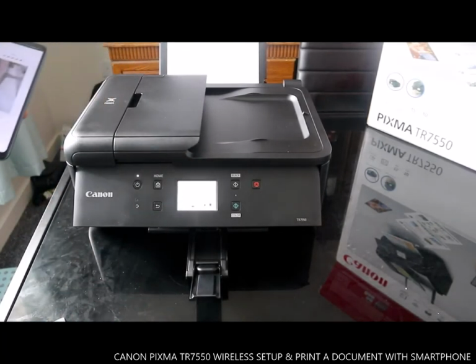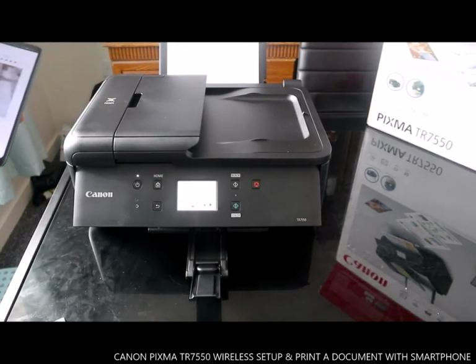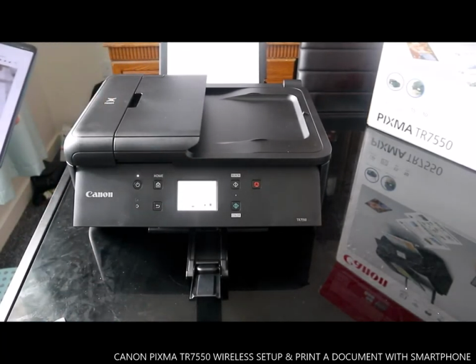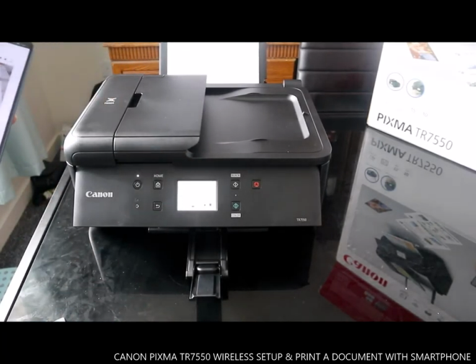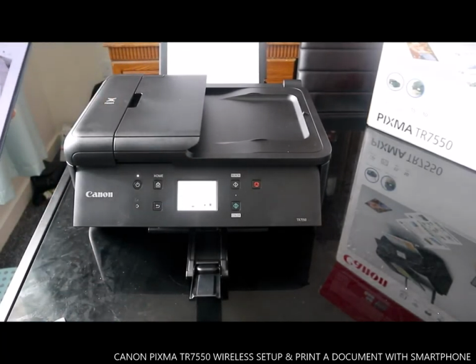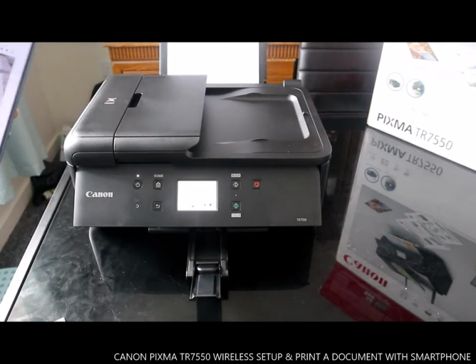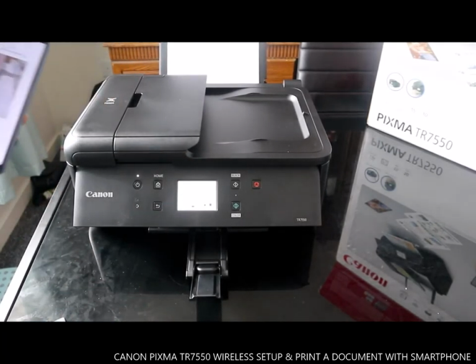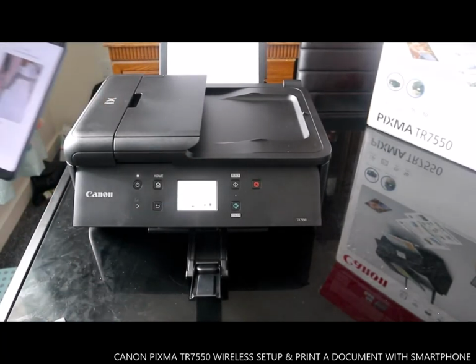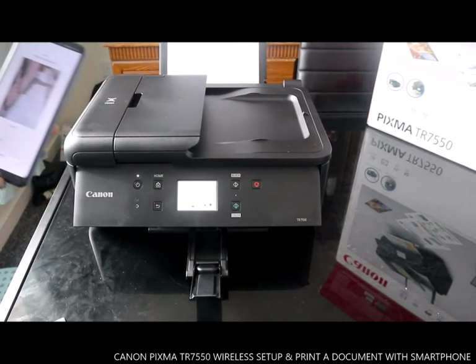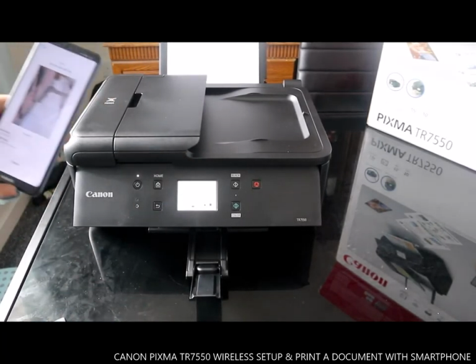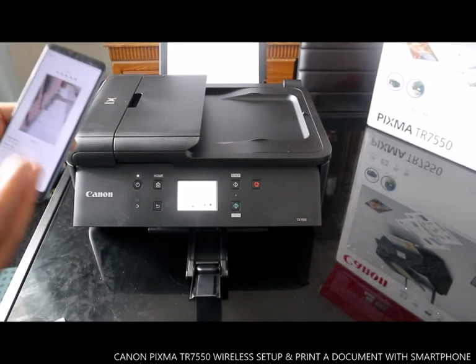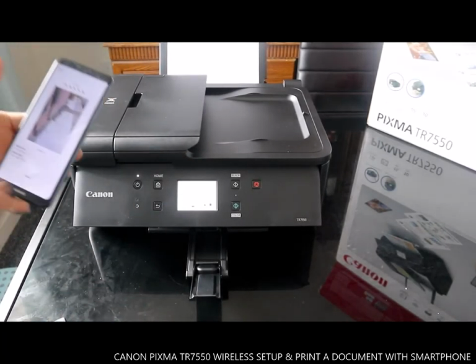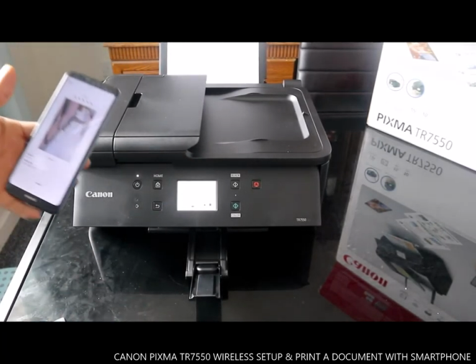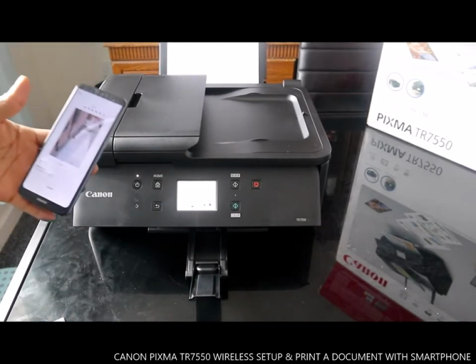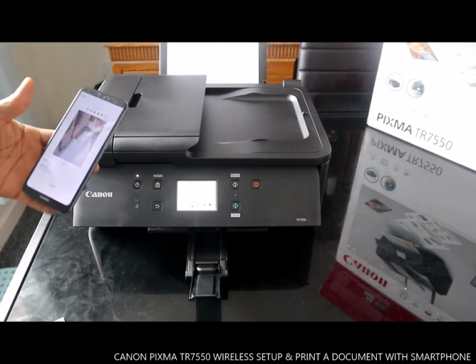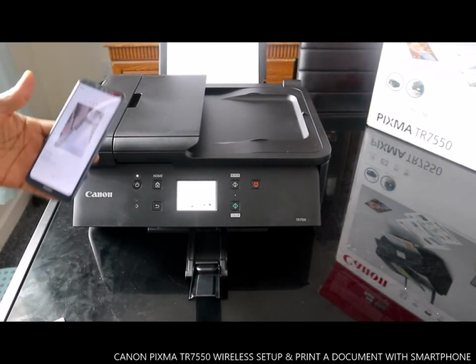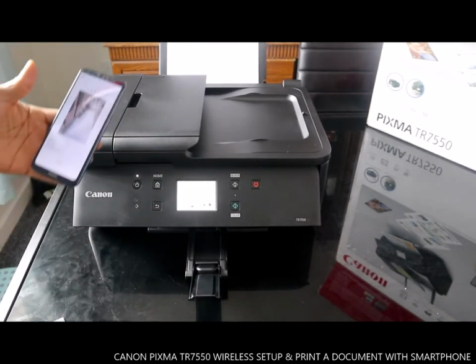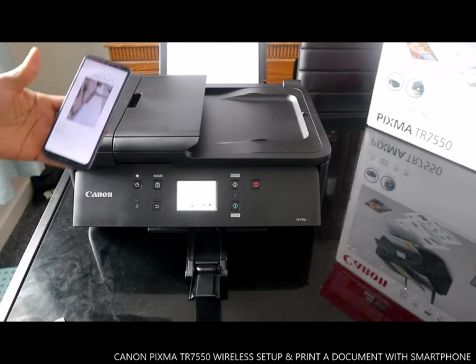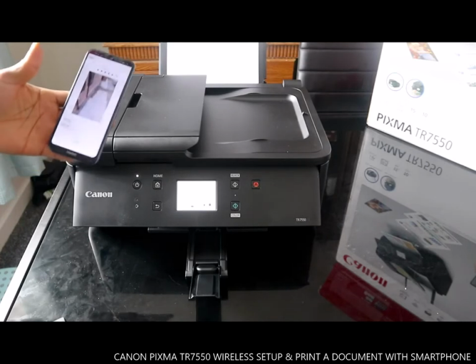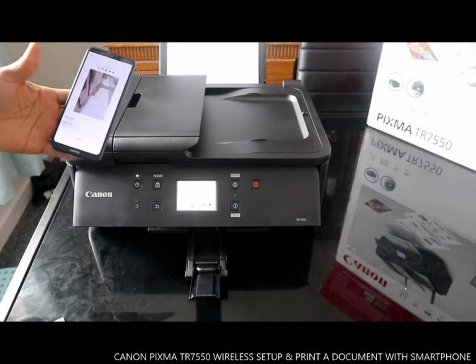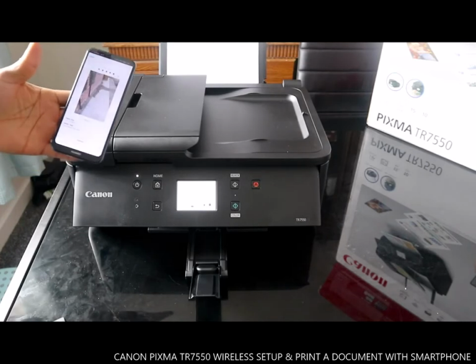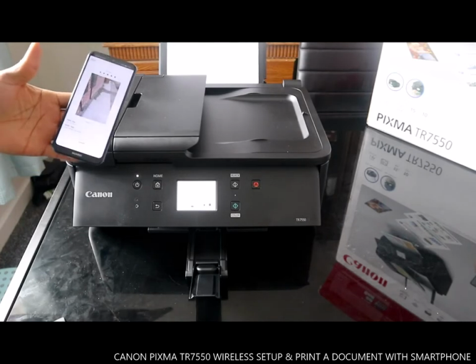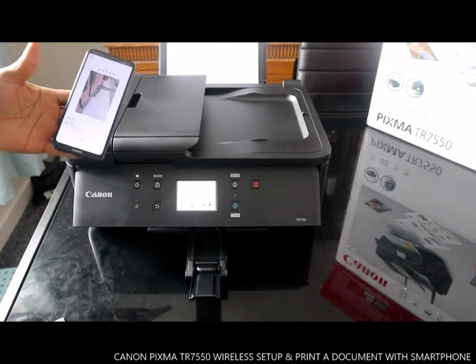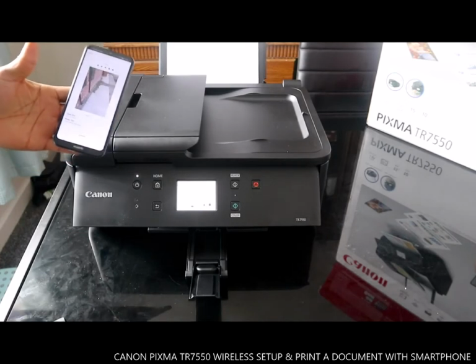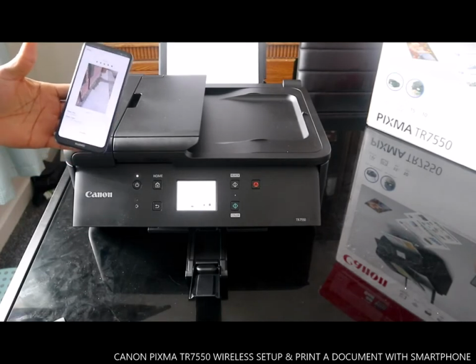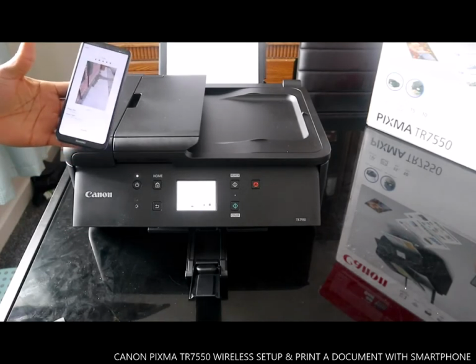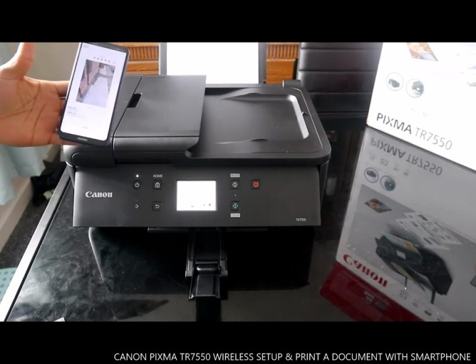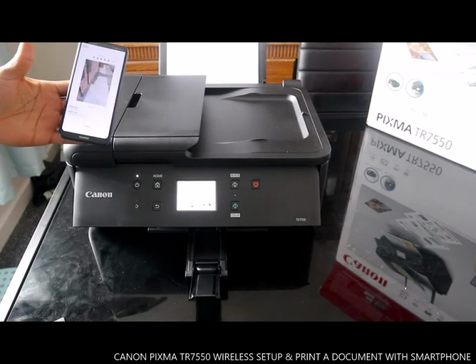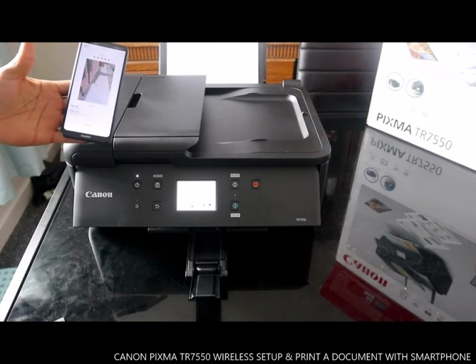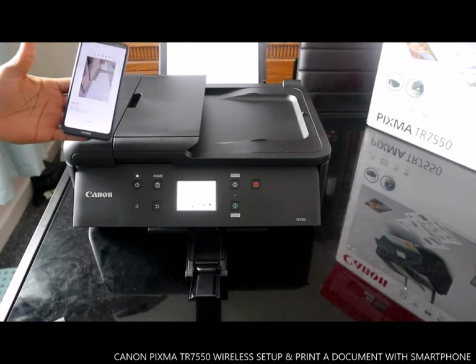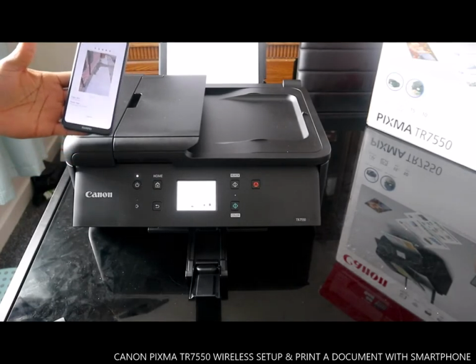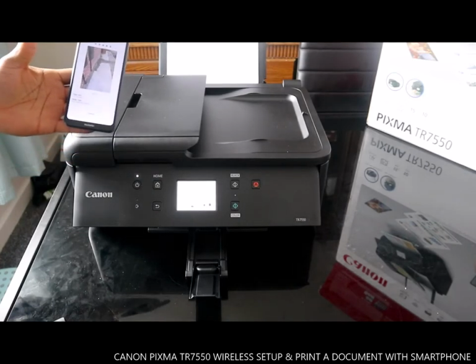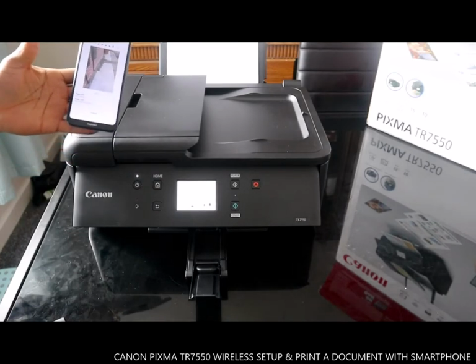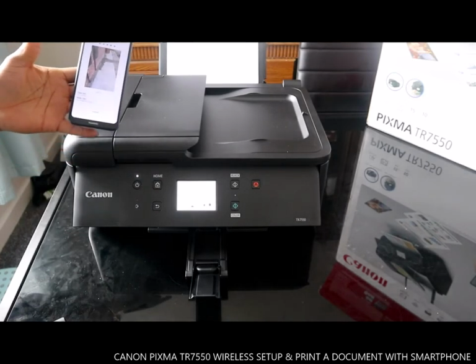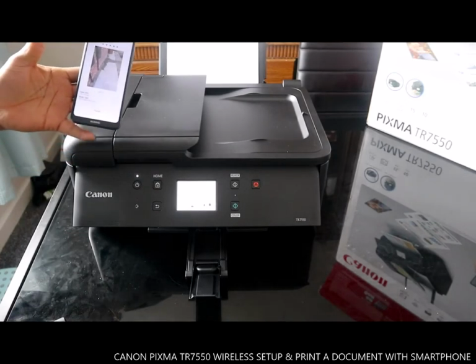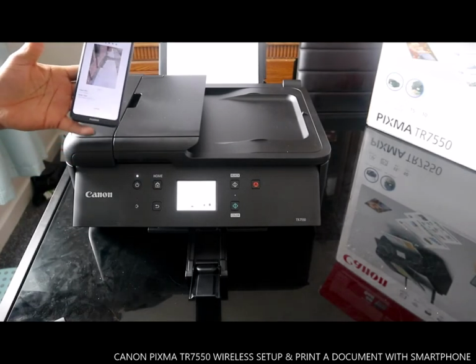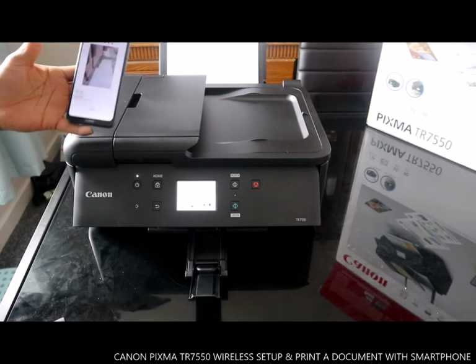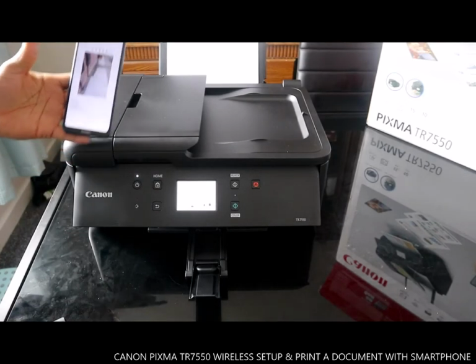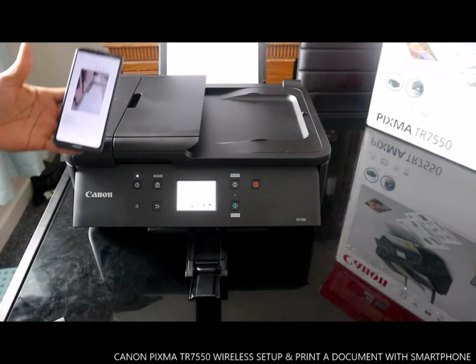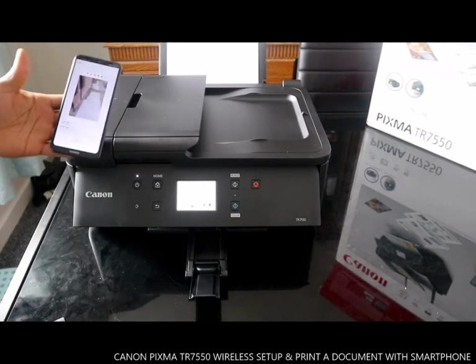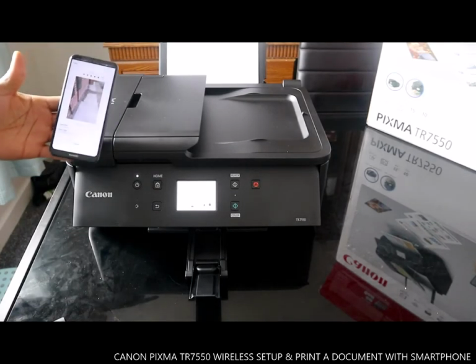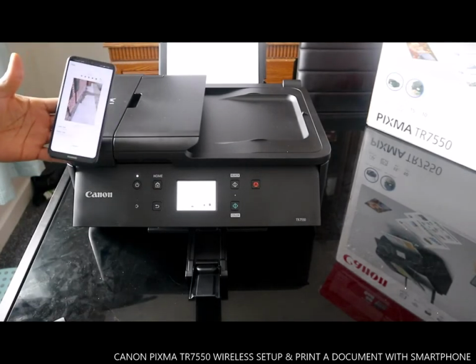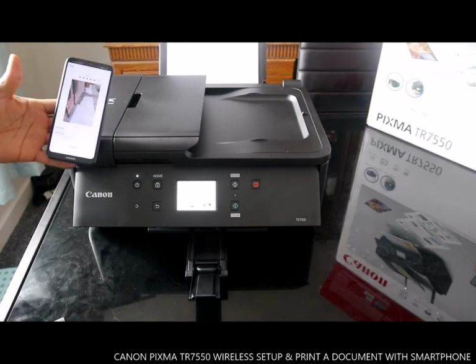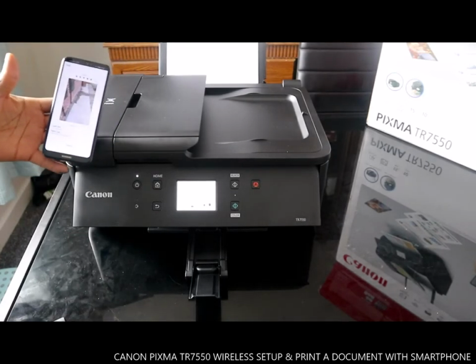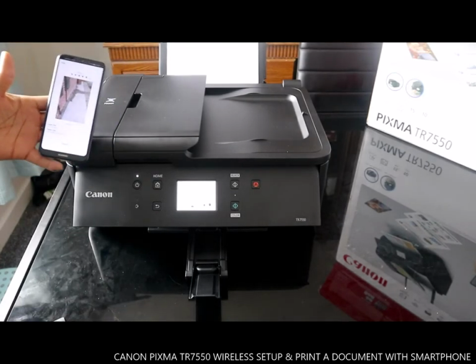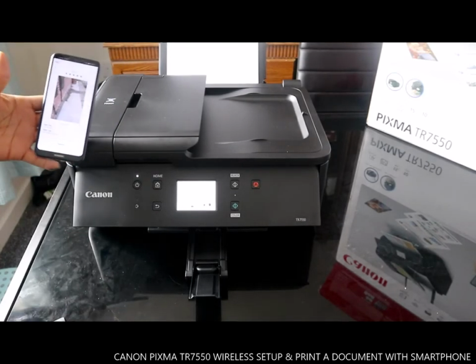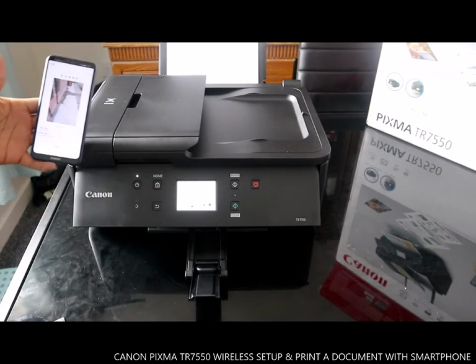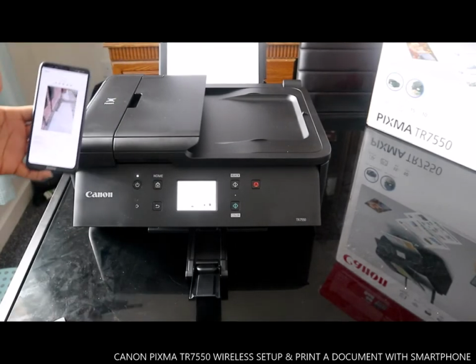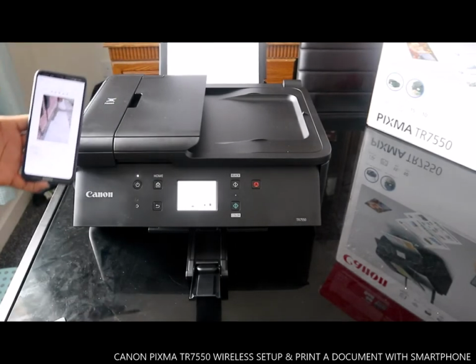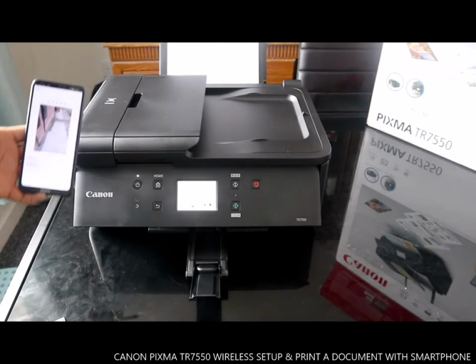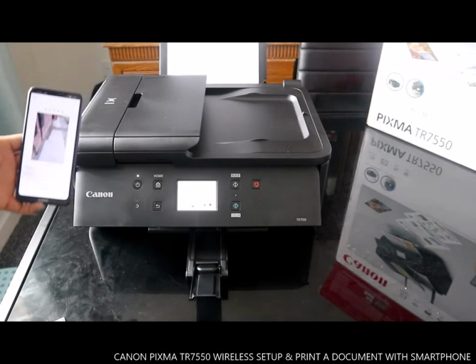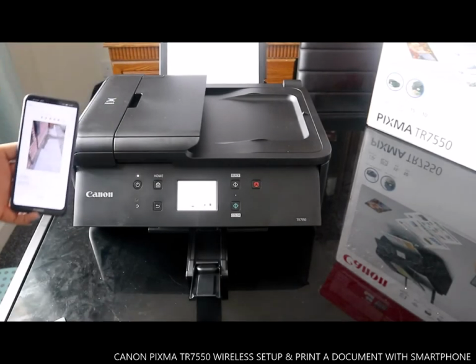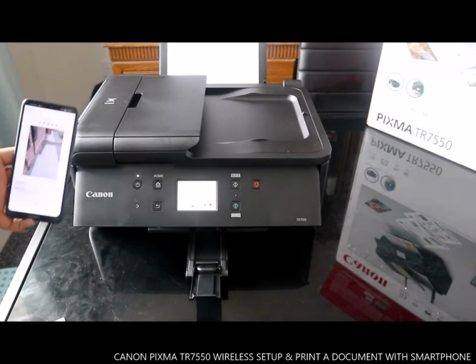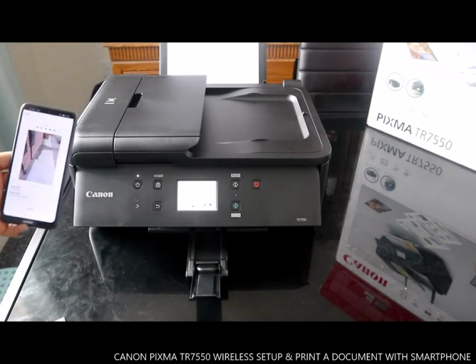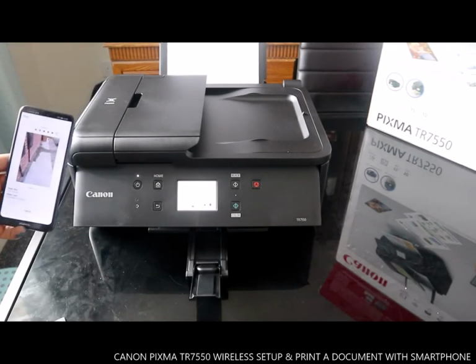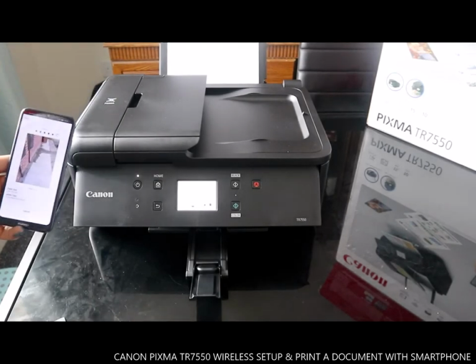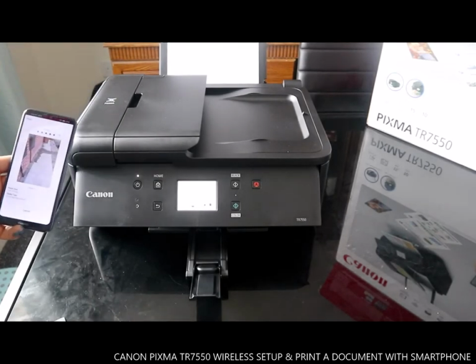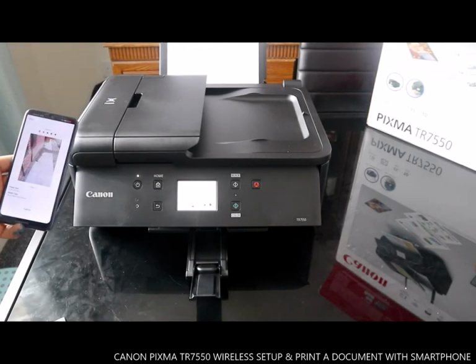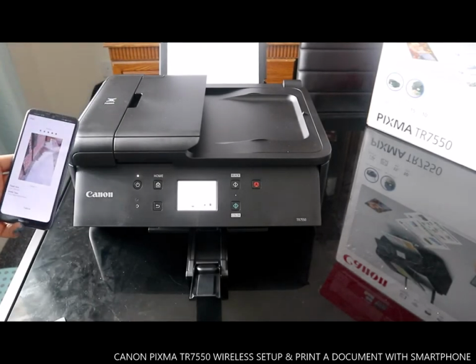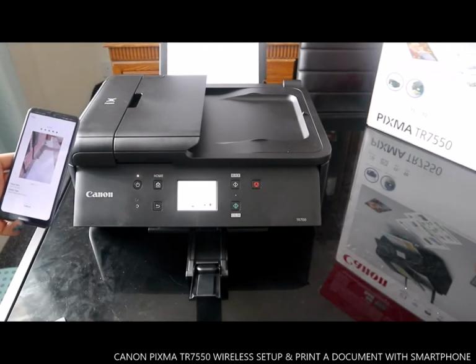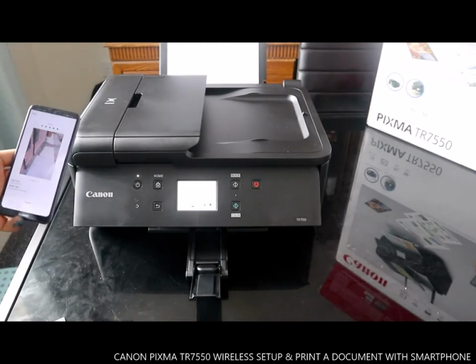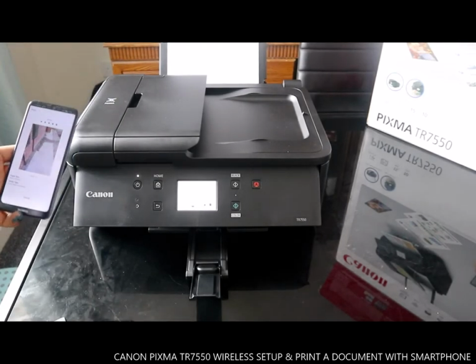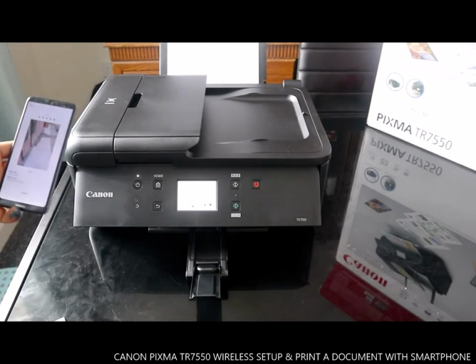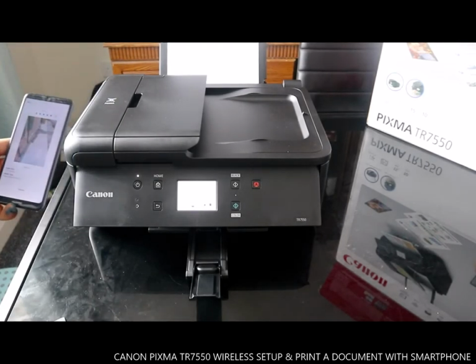This is how to connect this printer to the WiFi and print your documents.